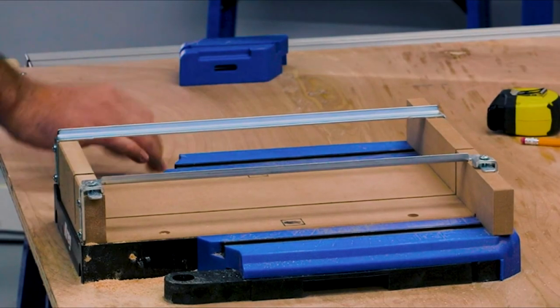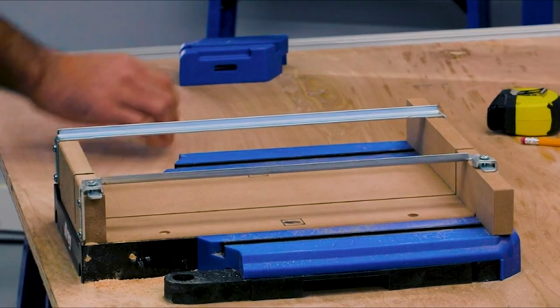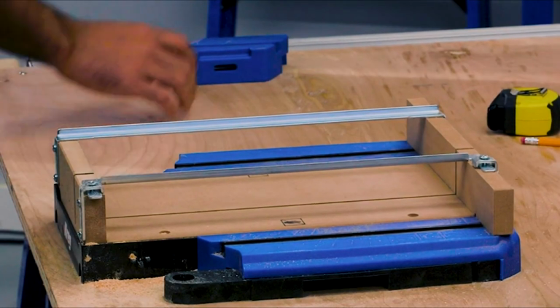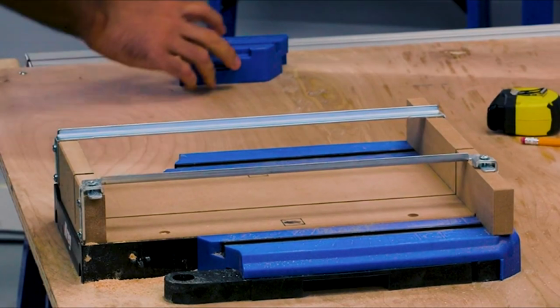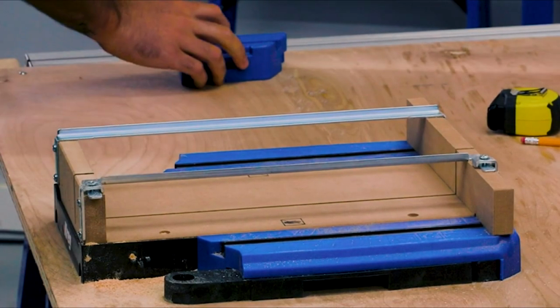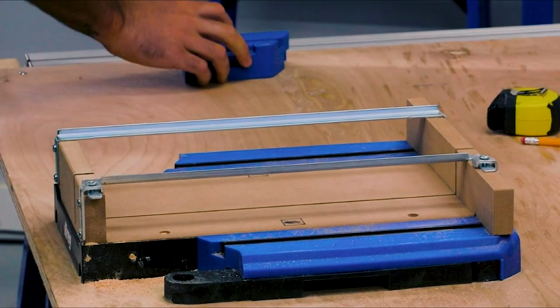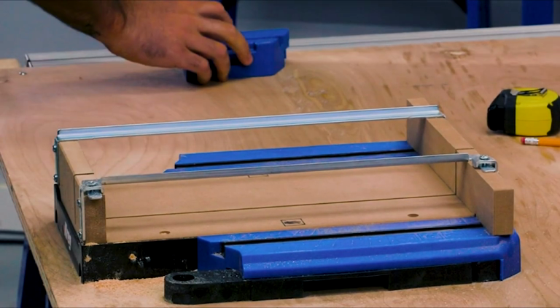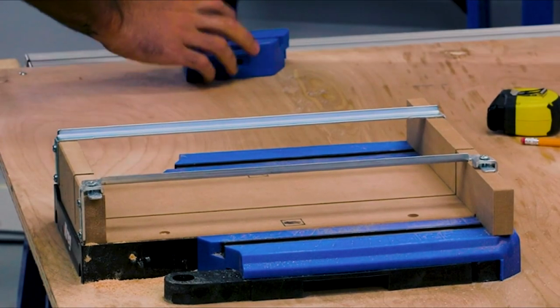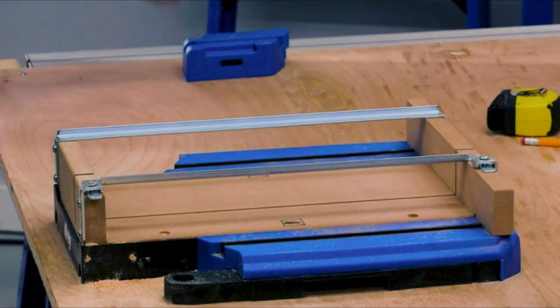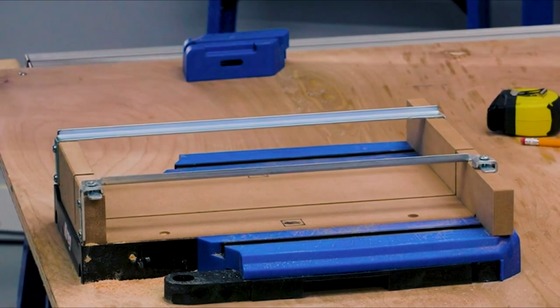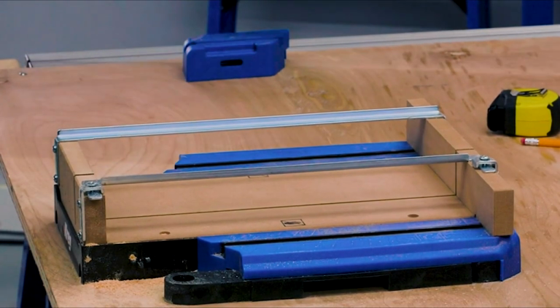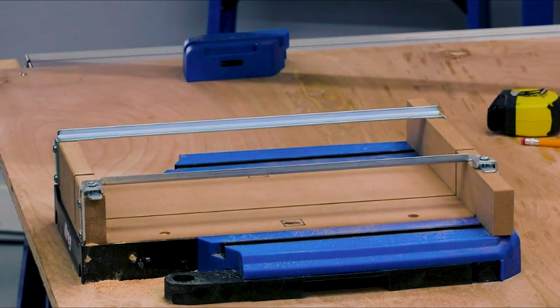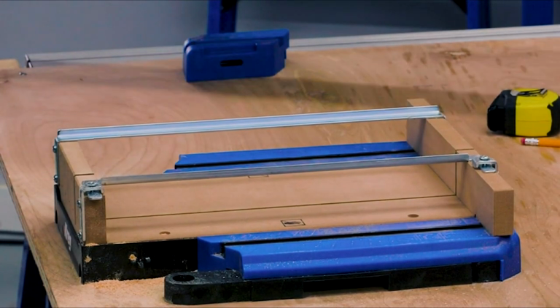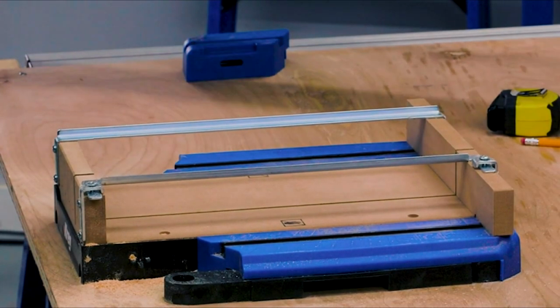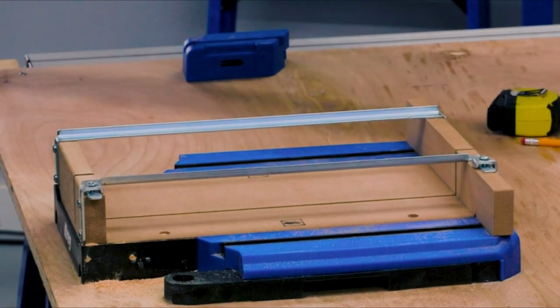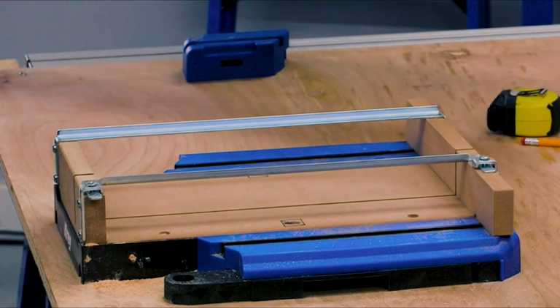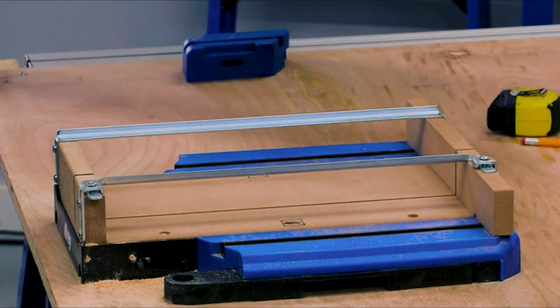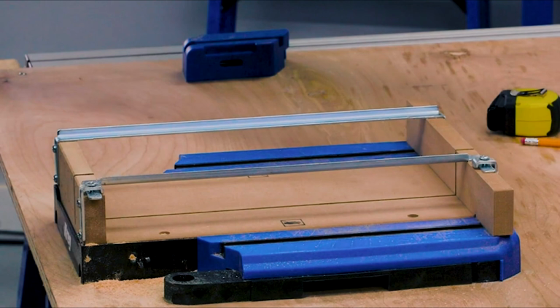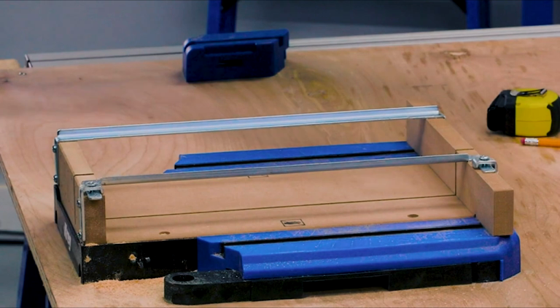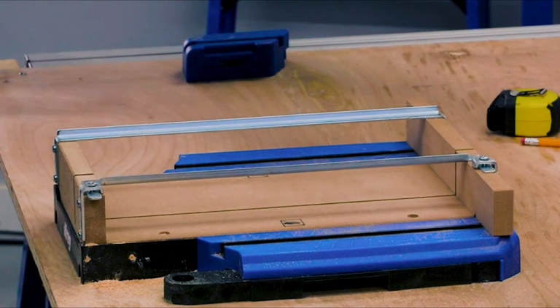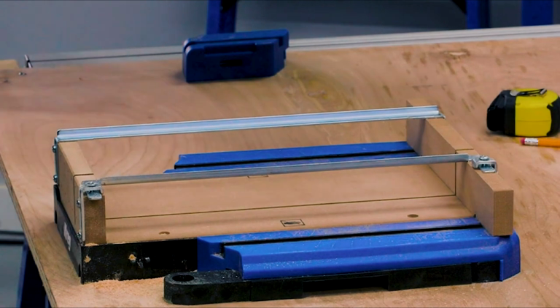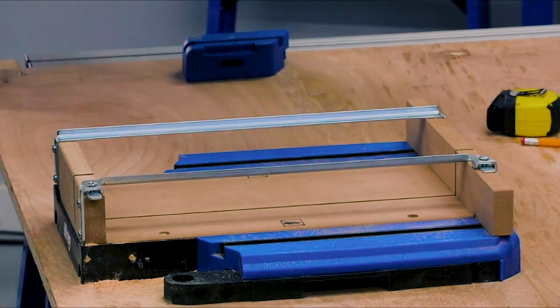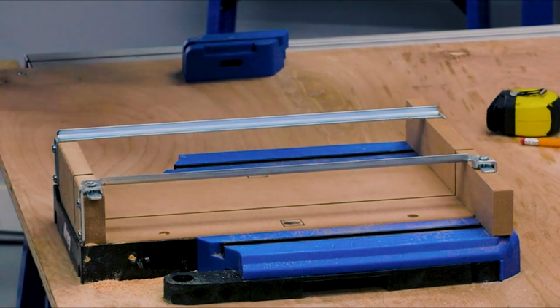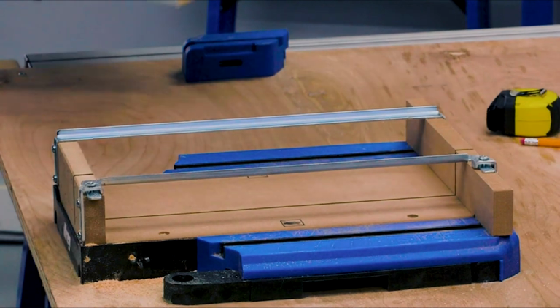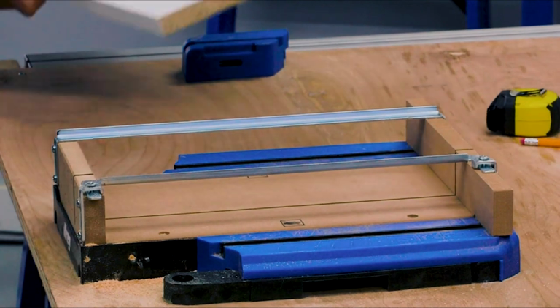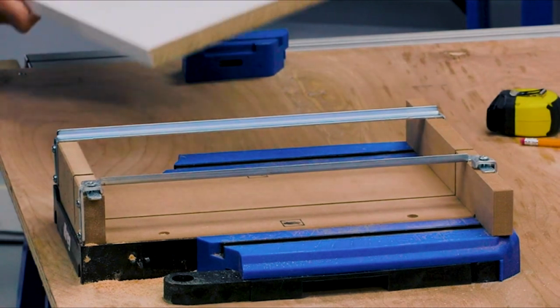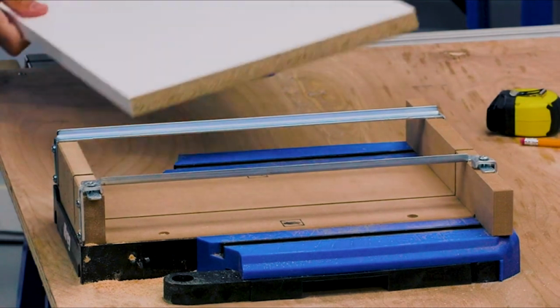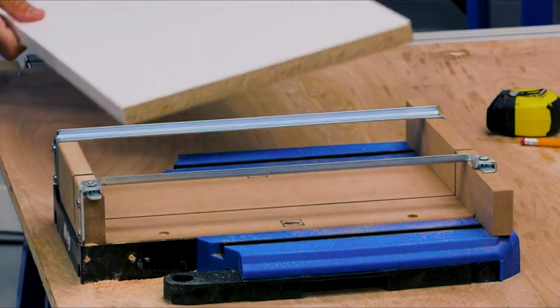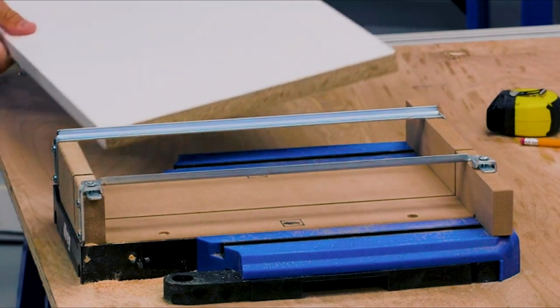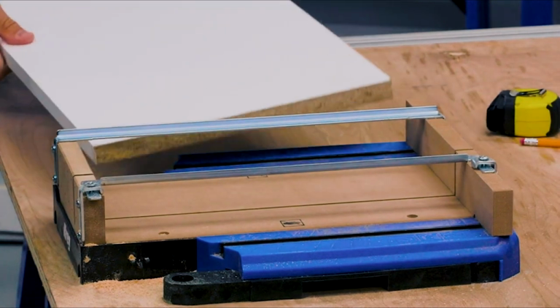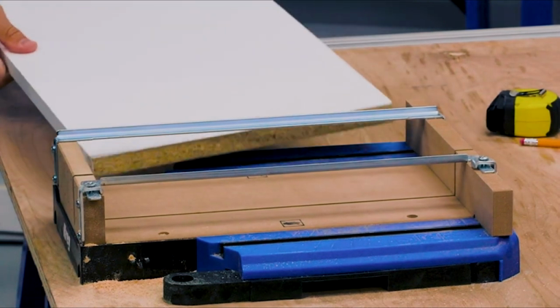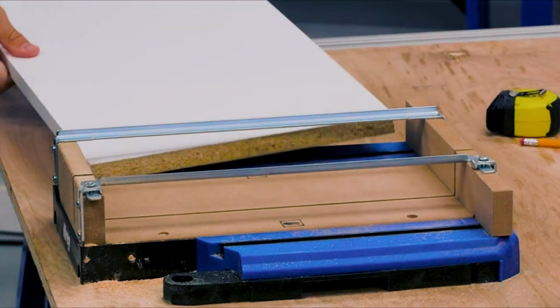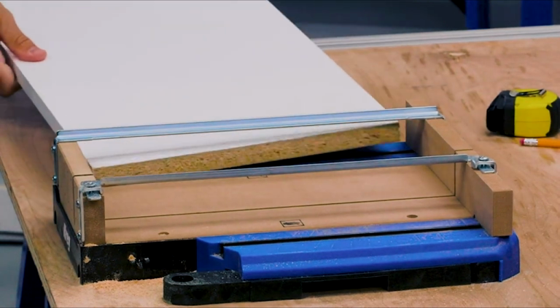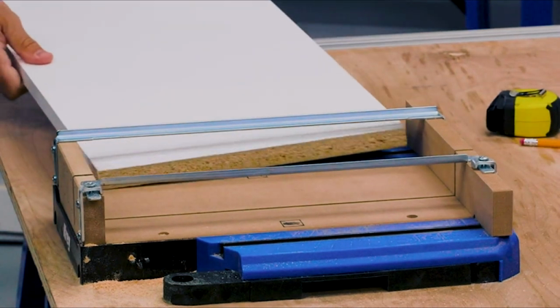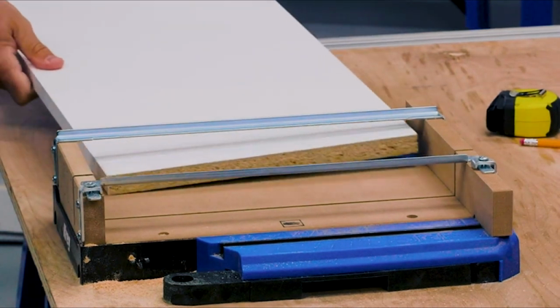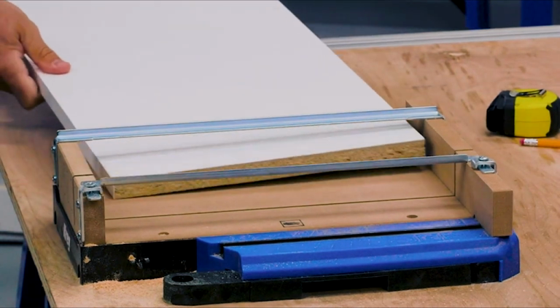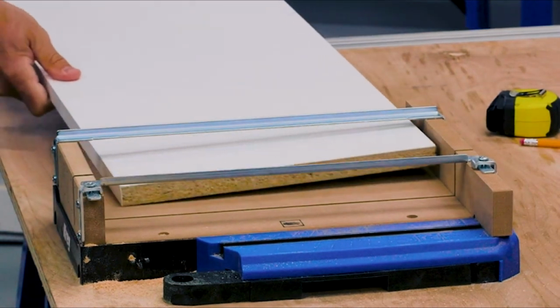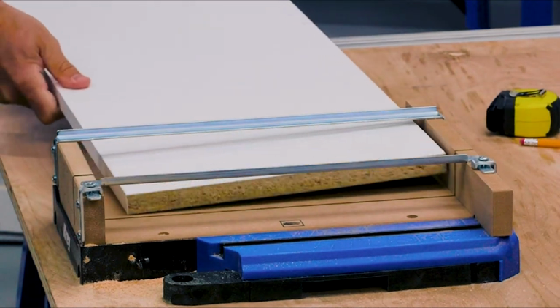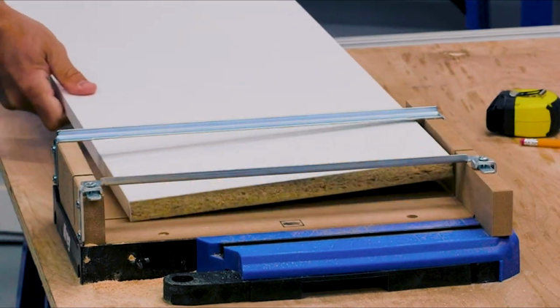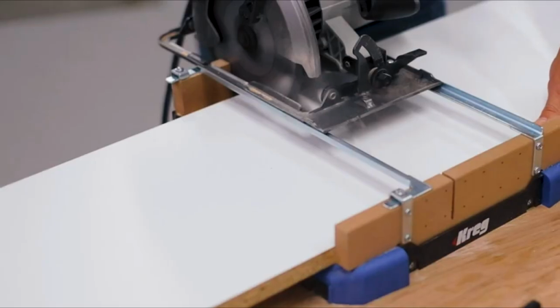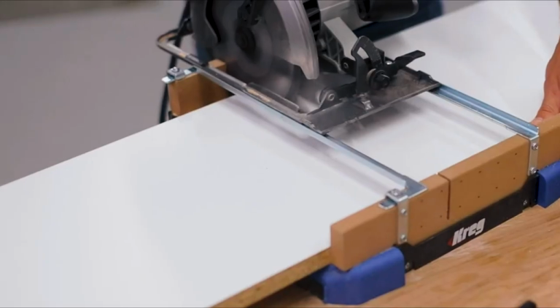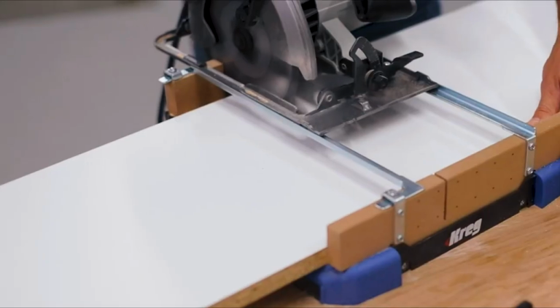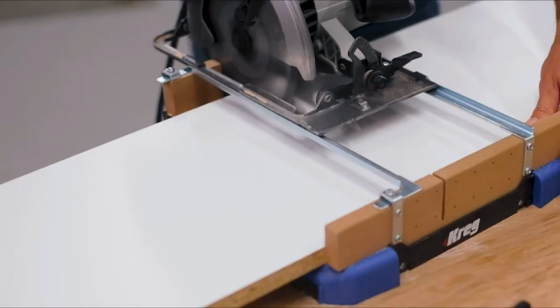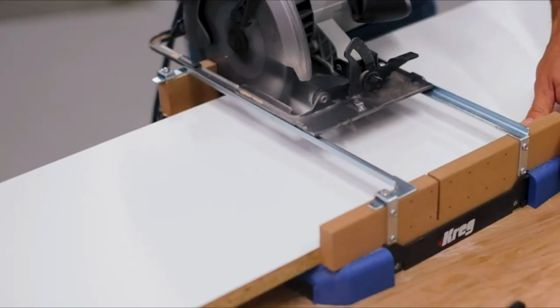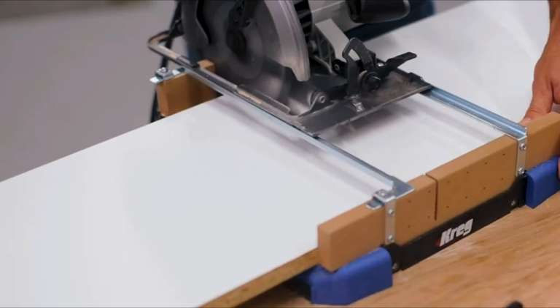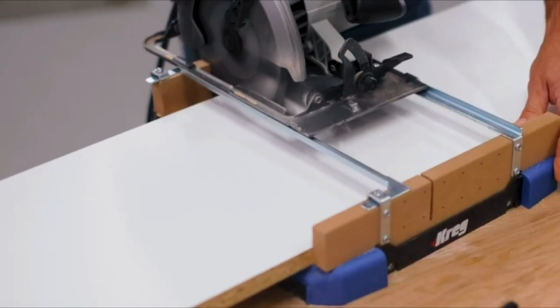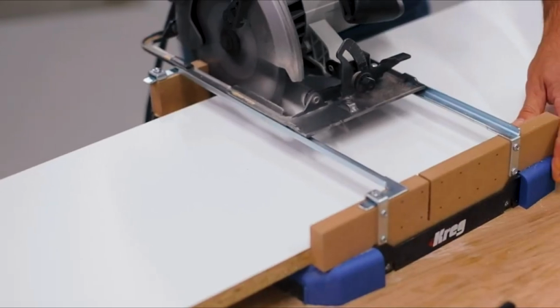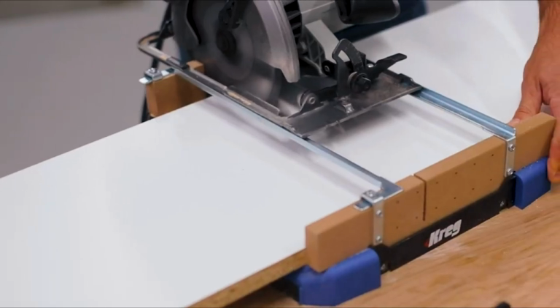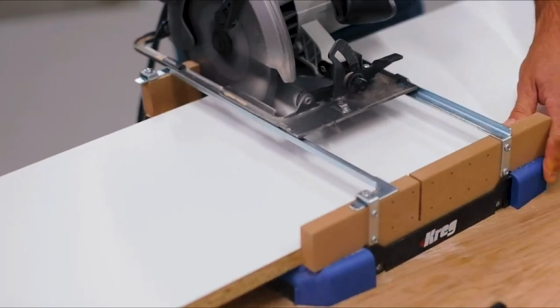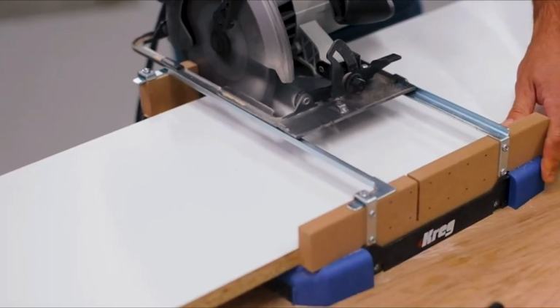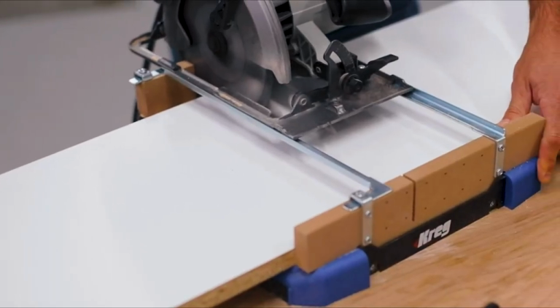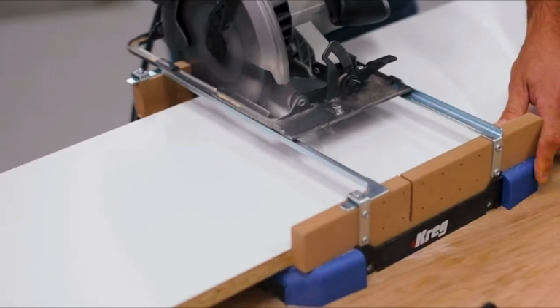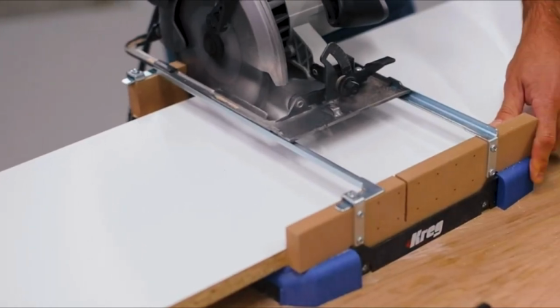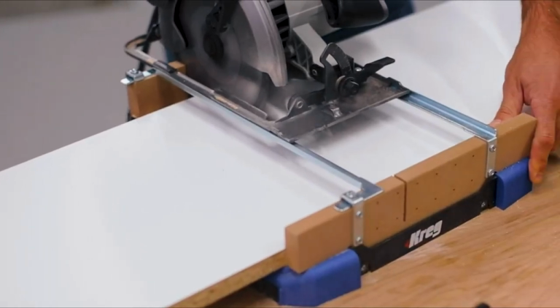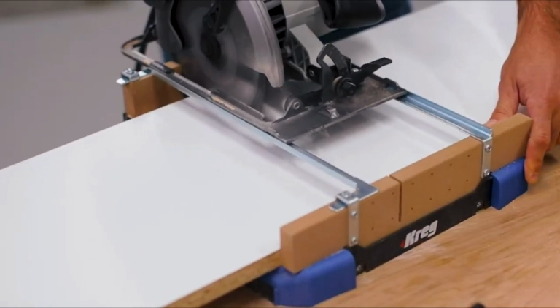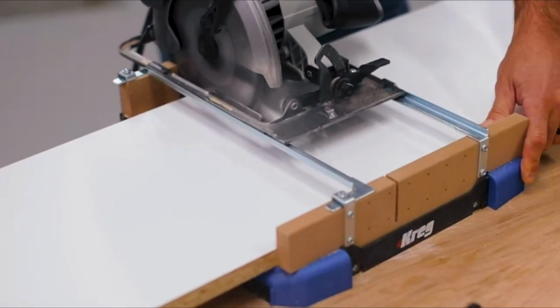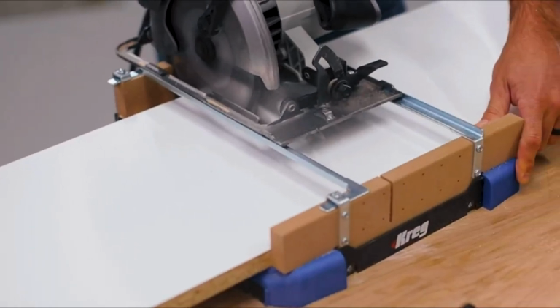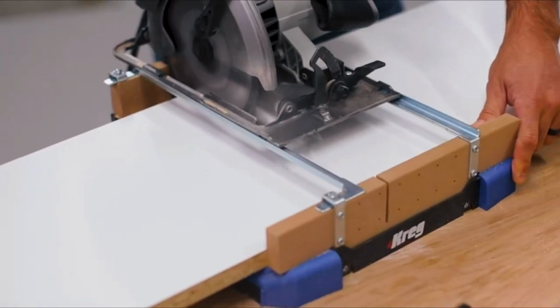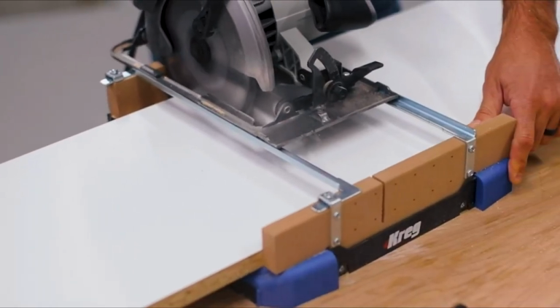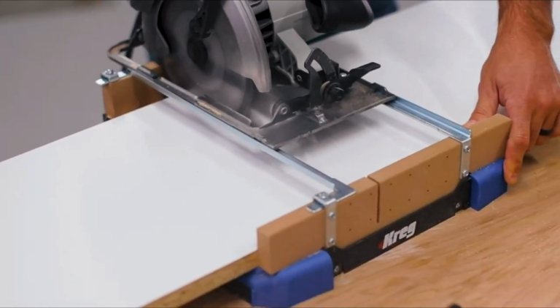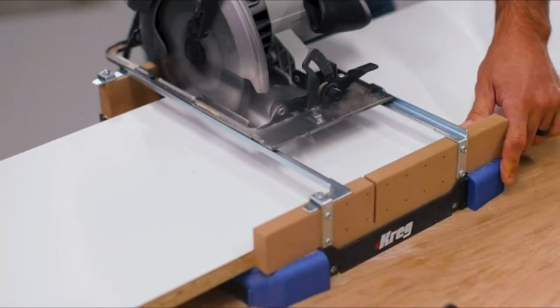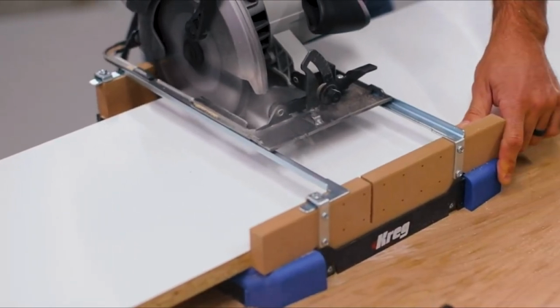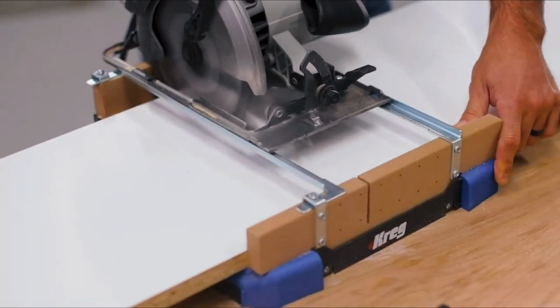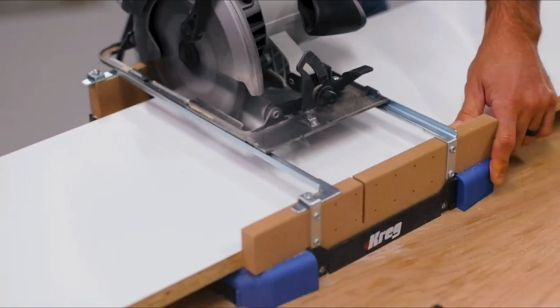With the ability to crosscut boards up to 12 inches wide, the Crosscut Station has cutting capacity that beats most miter saws too.